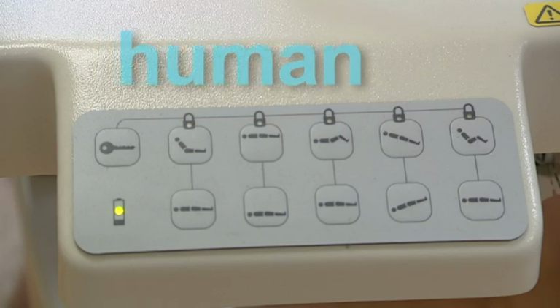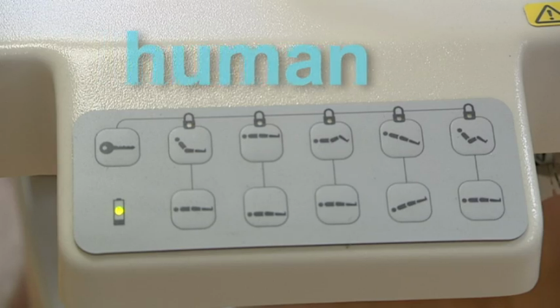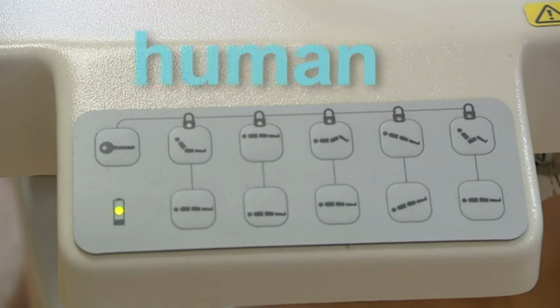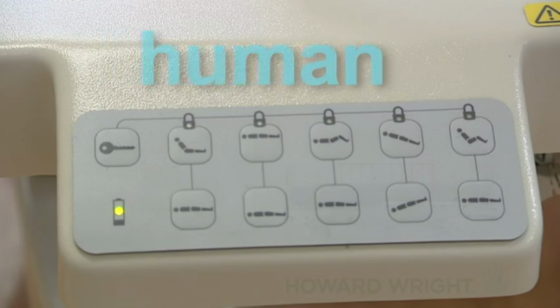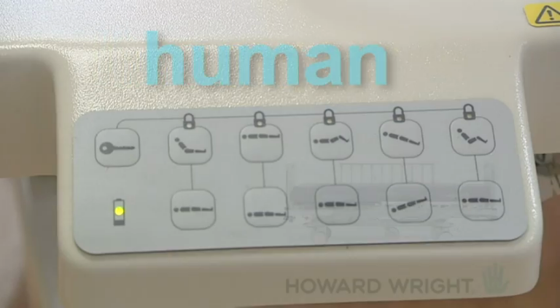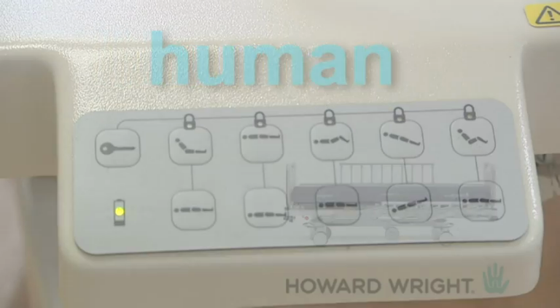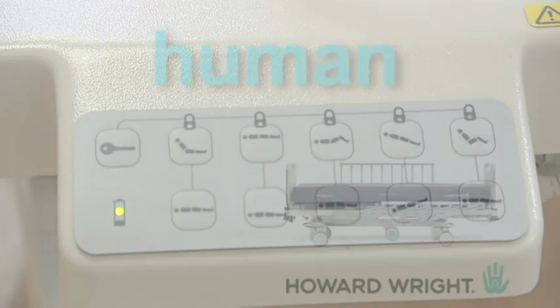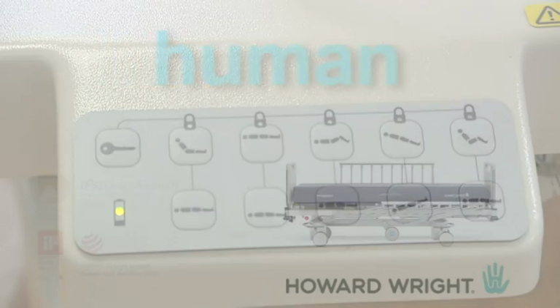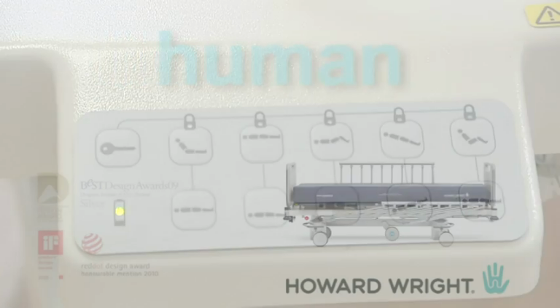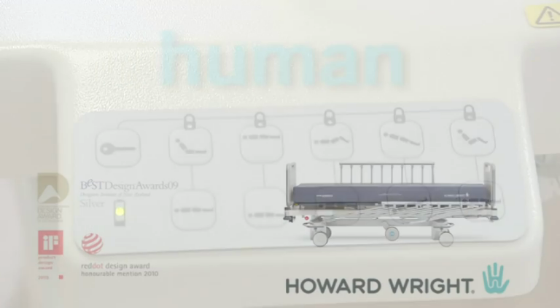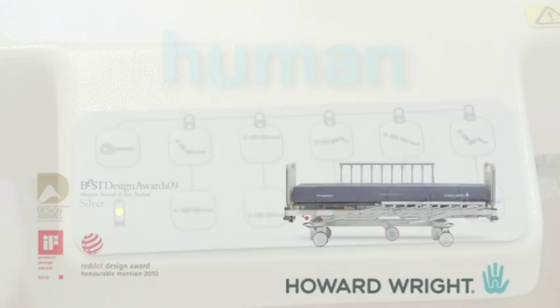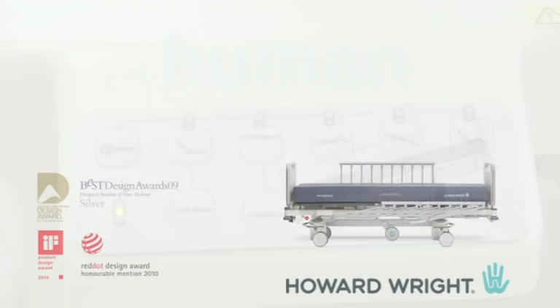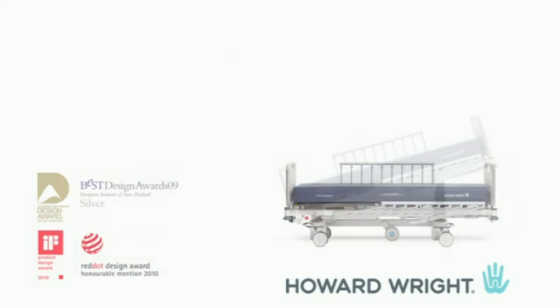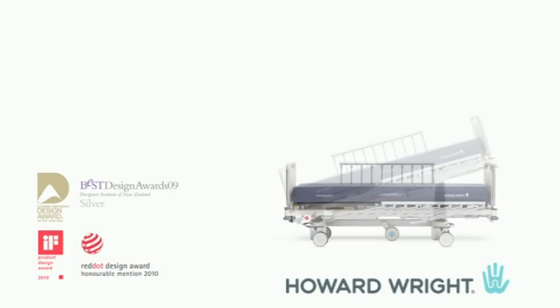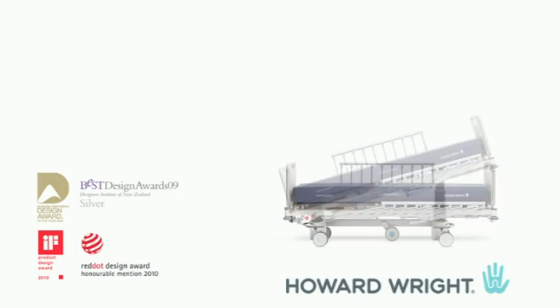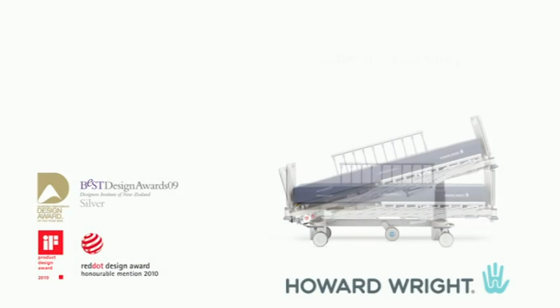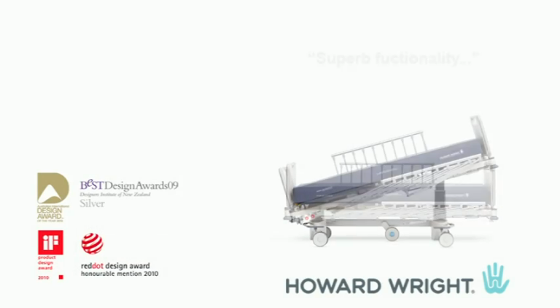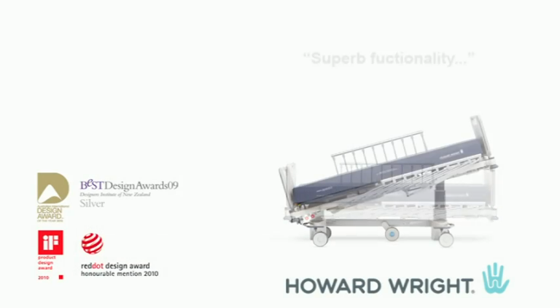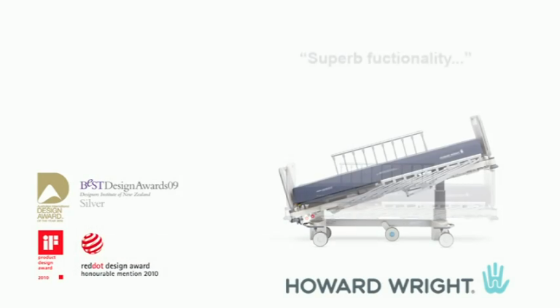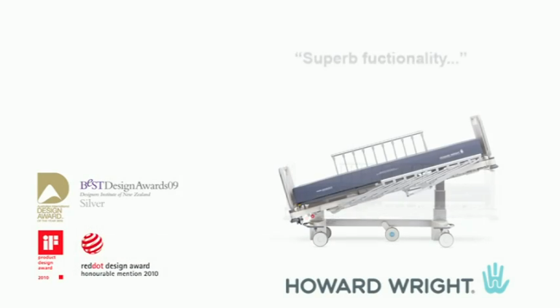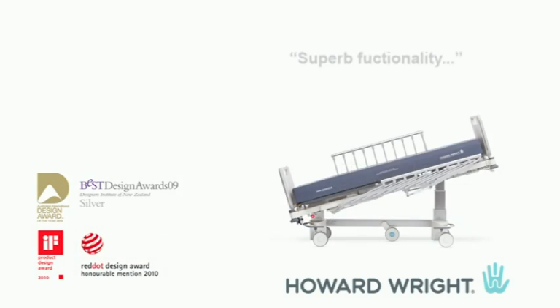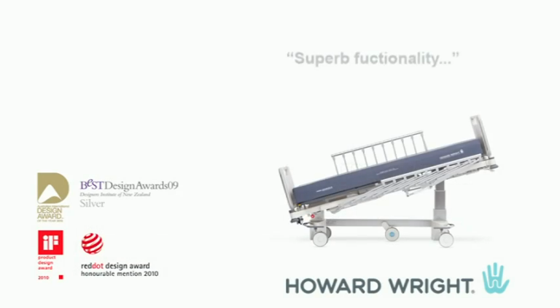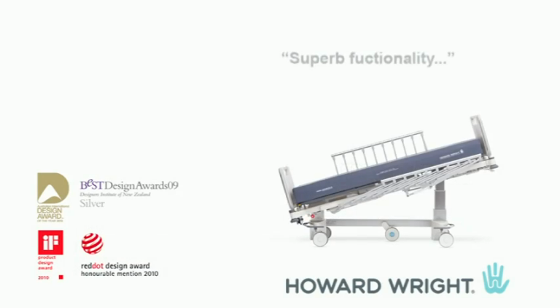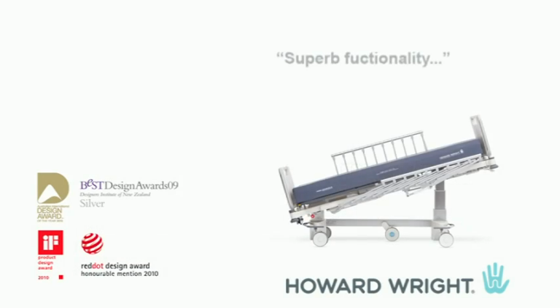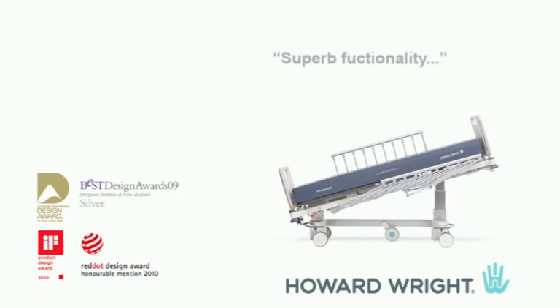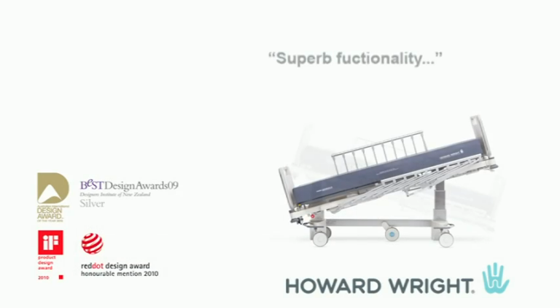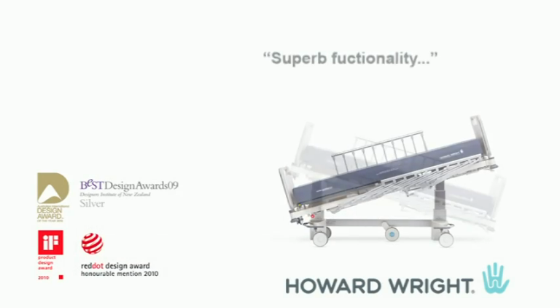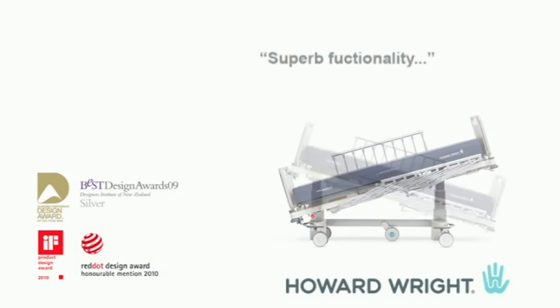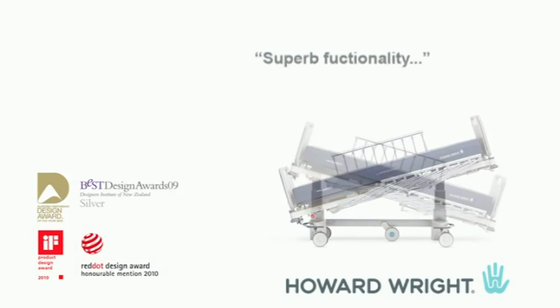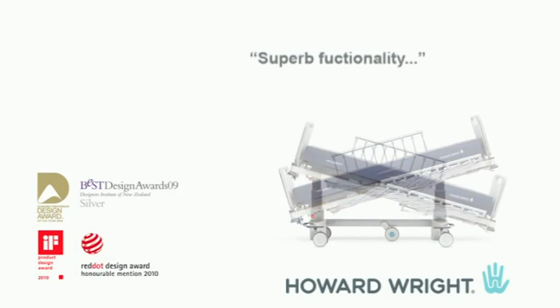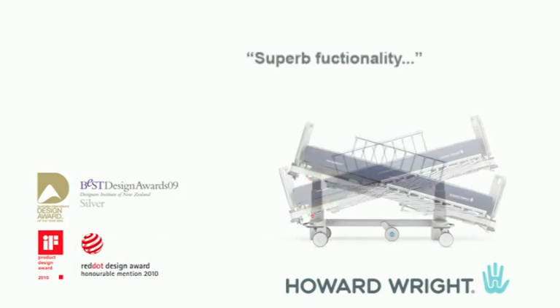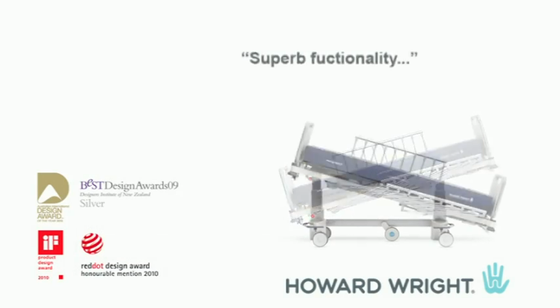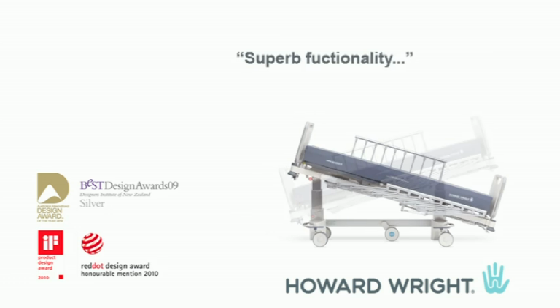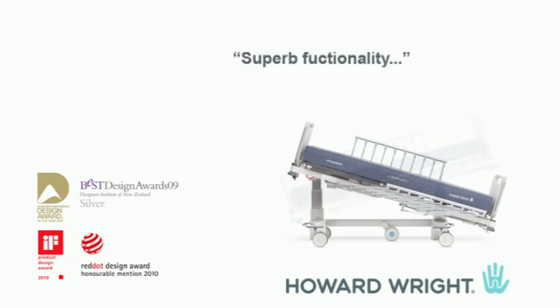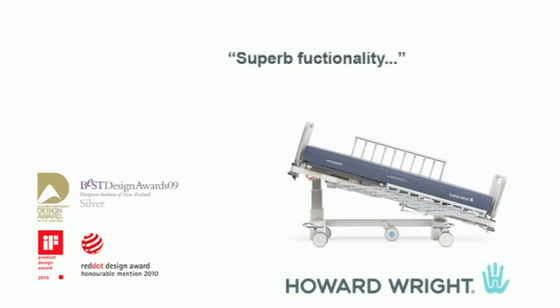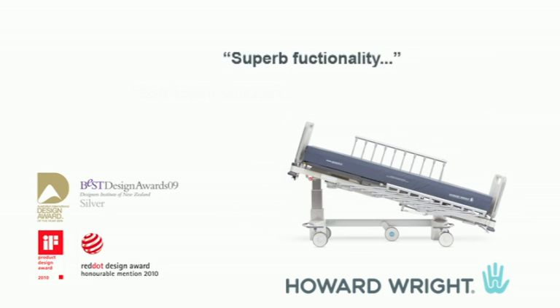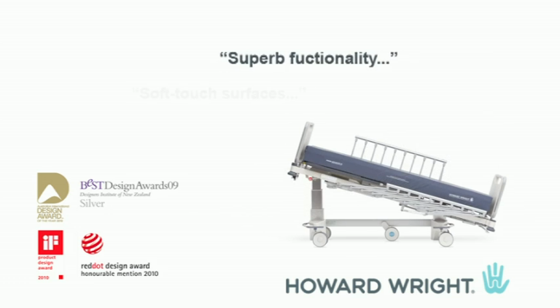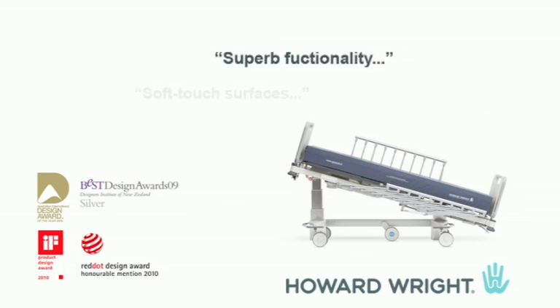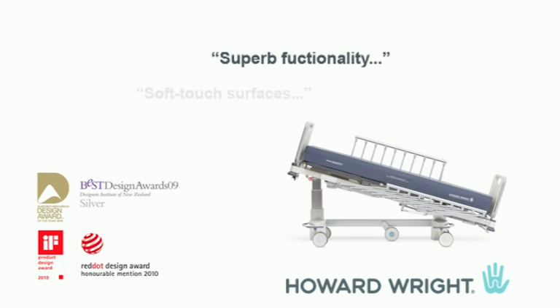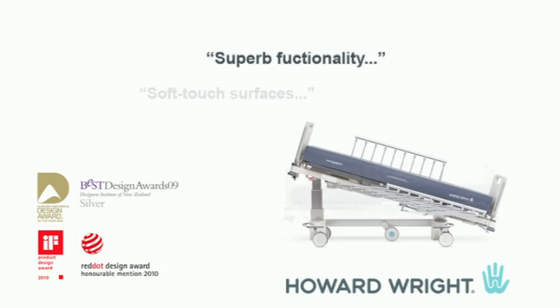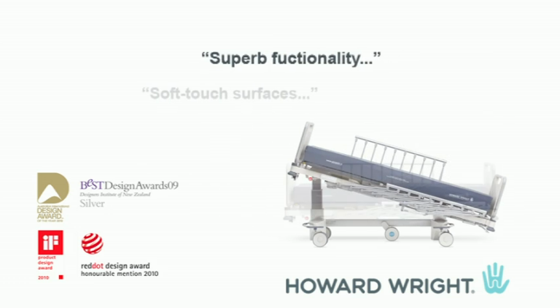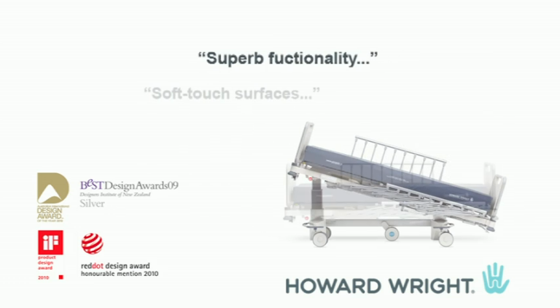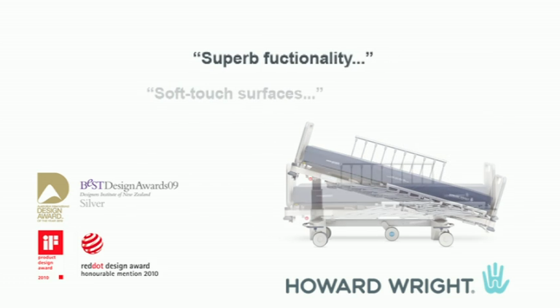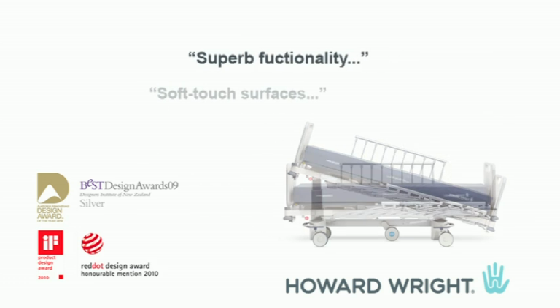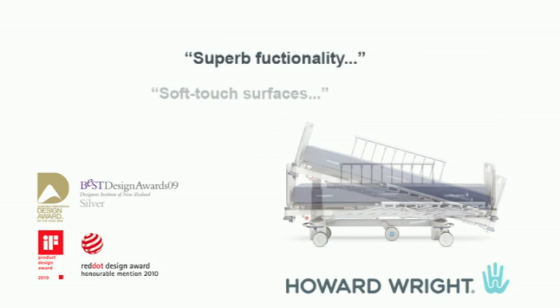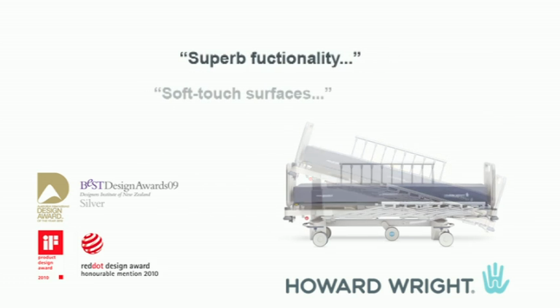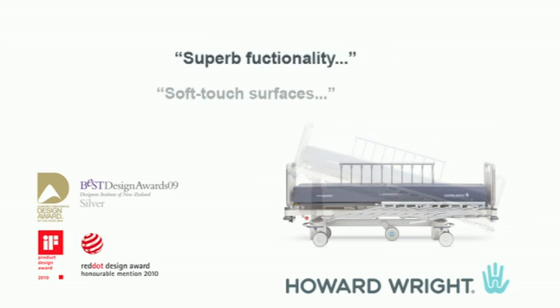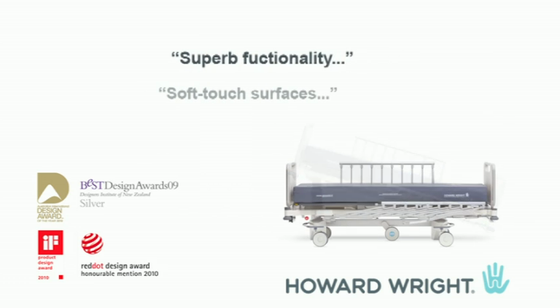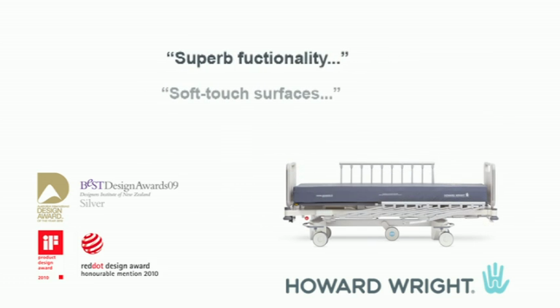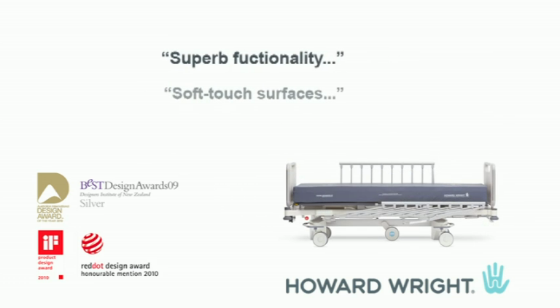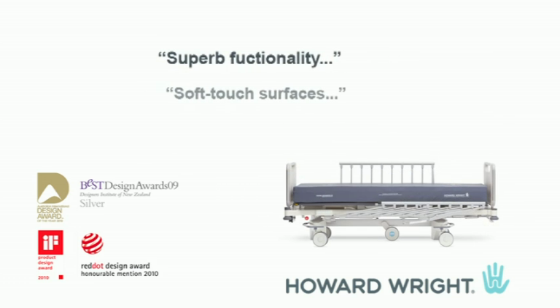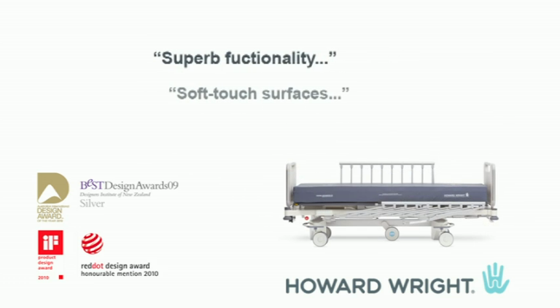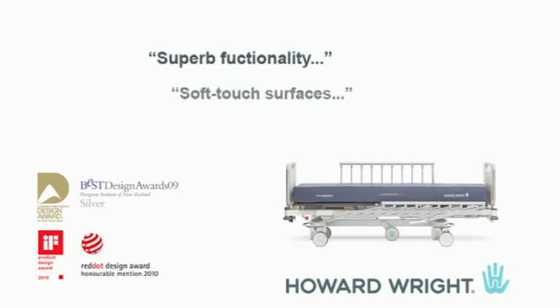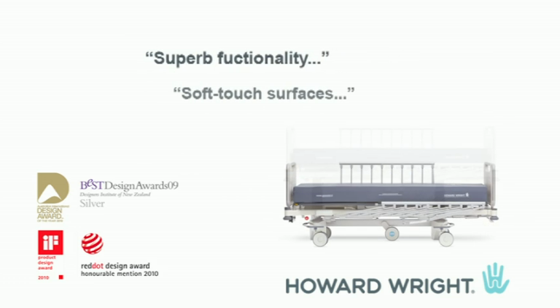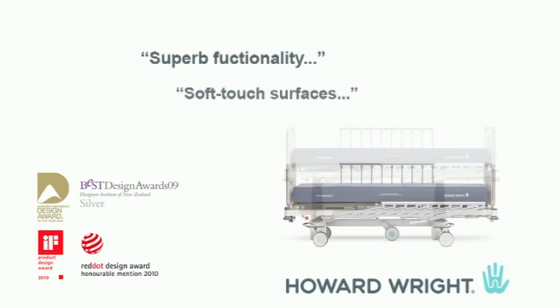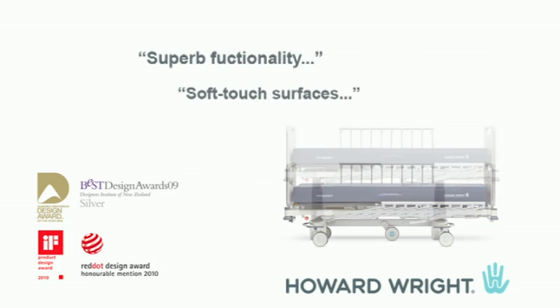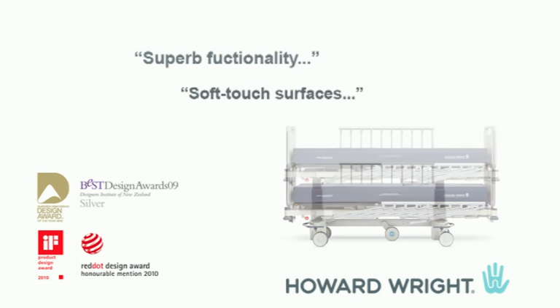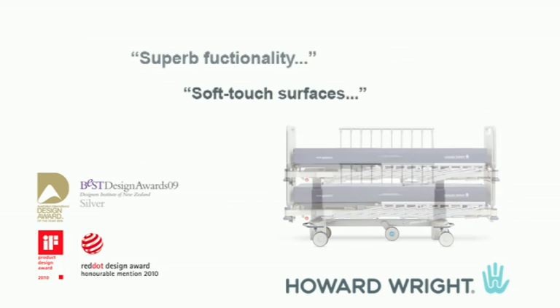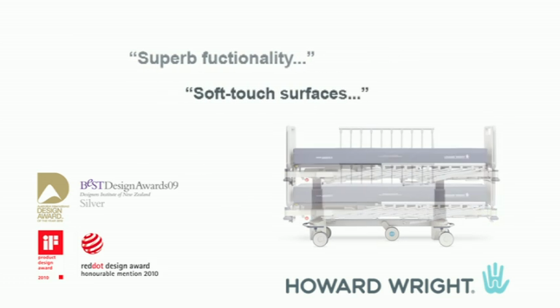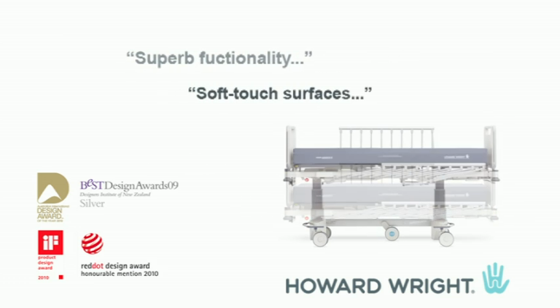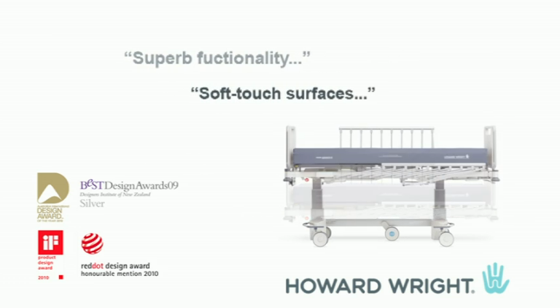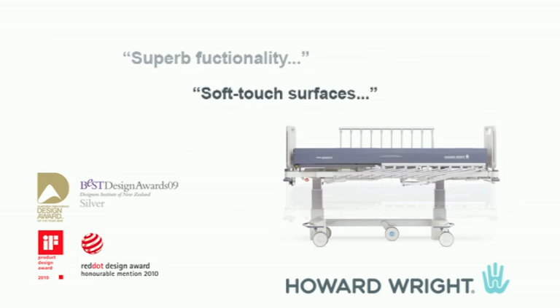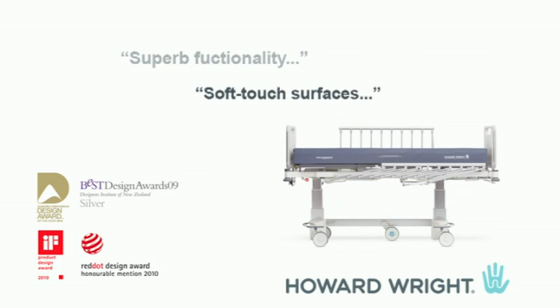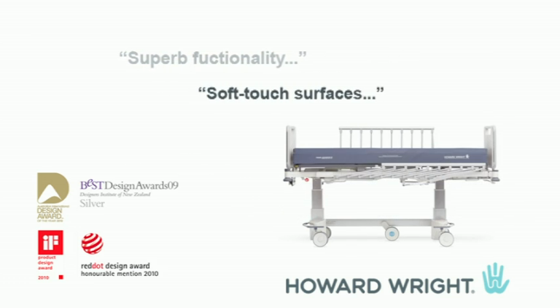Having won four prestigious design awards for the M8, we feel the judges' comments say it all.